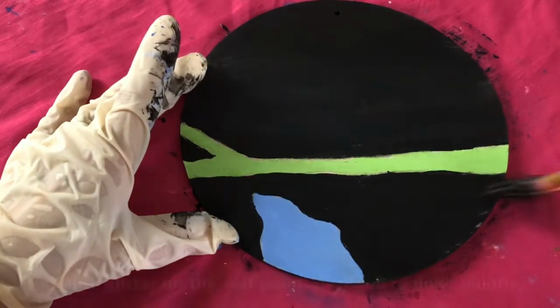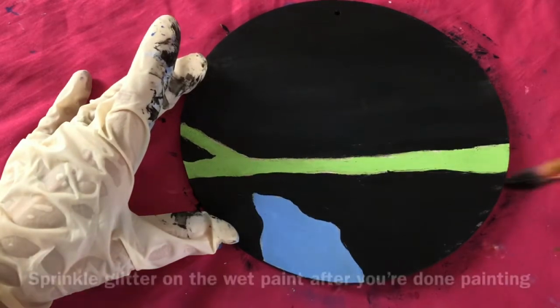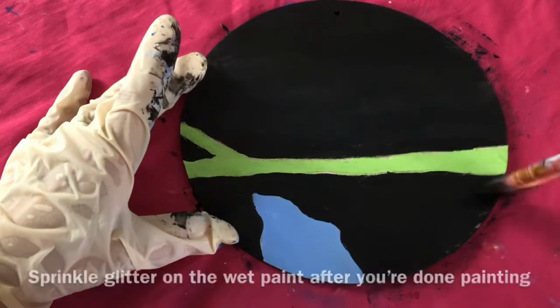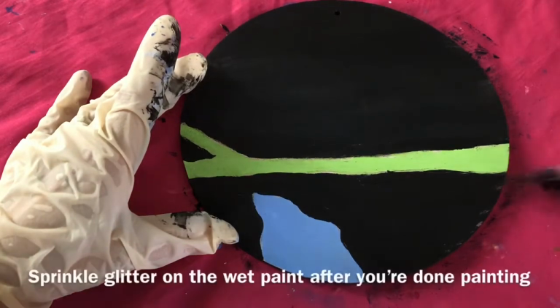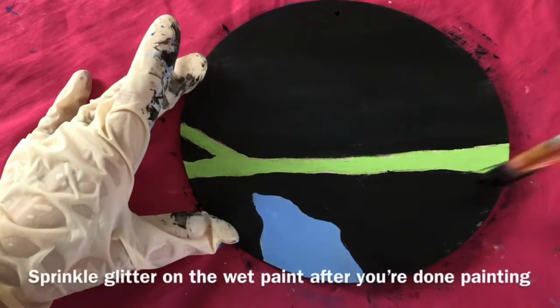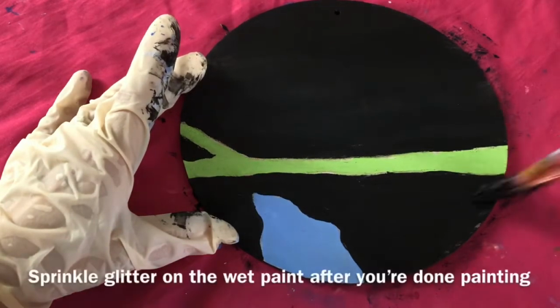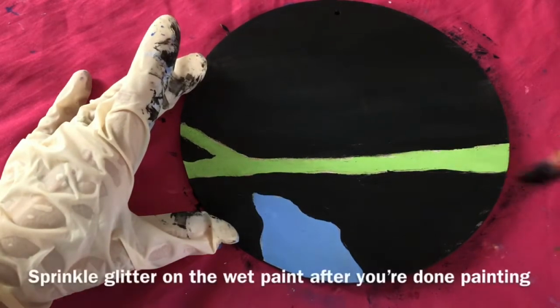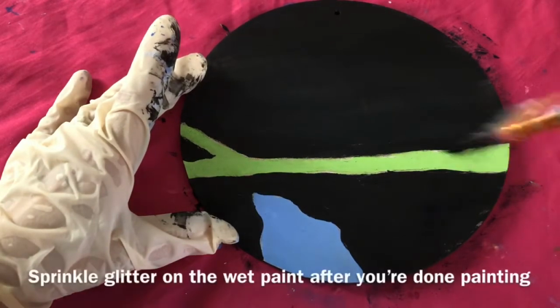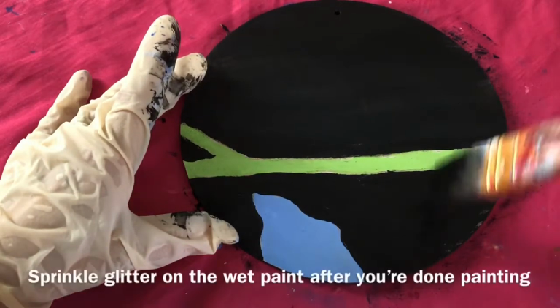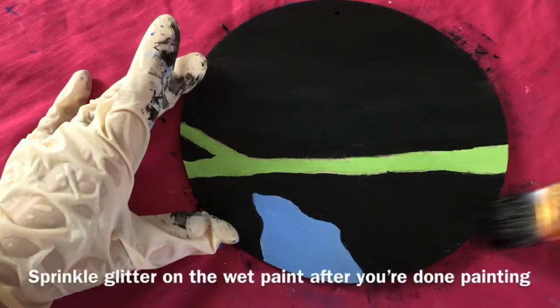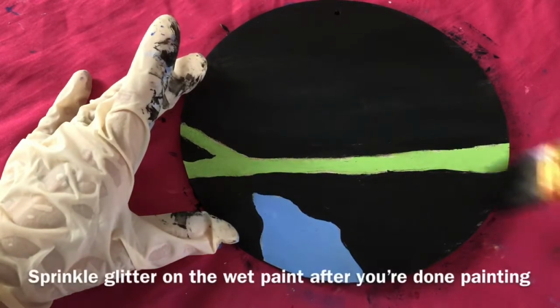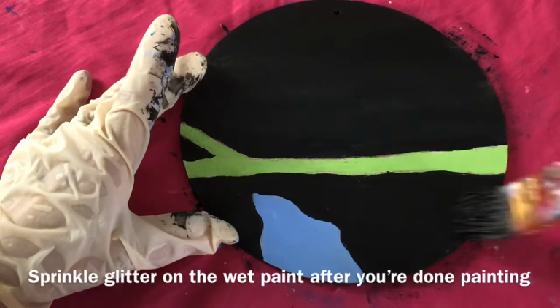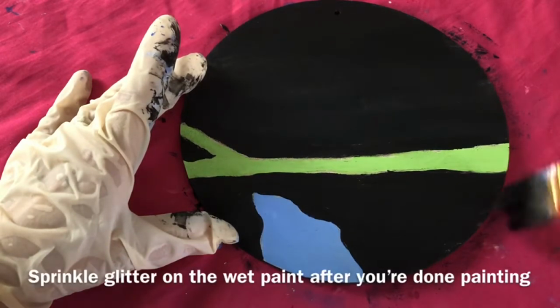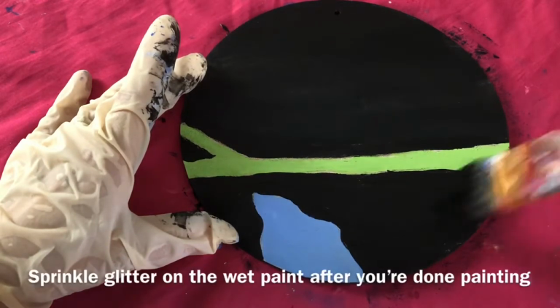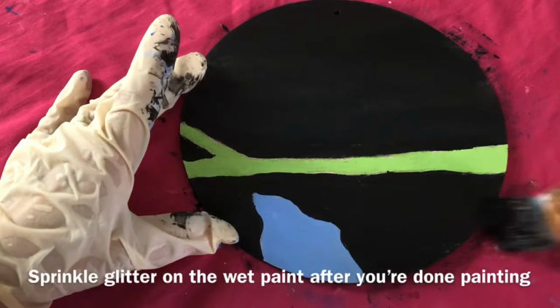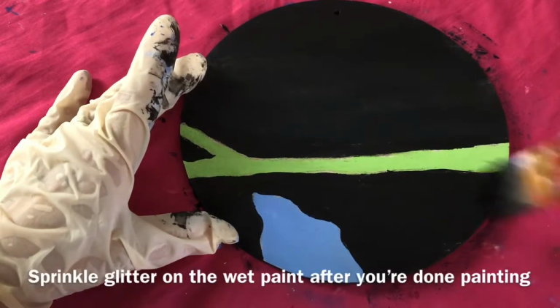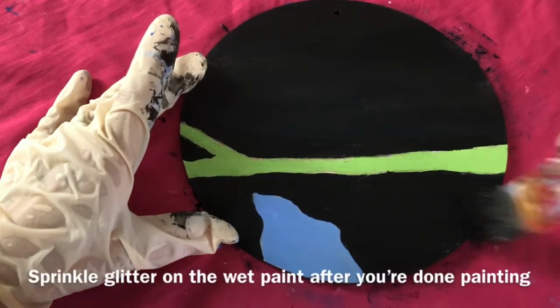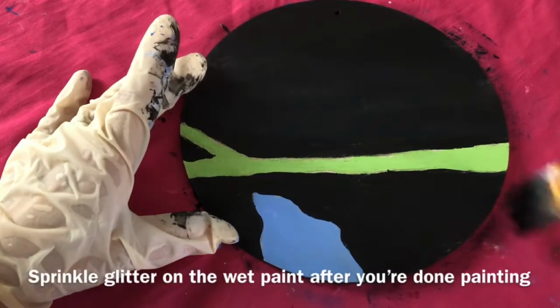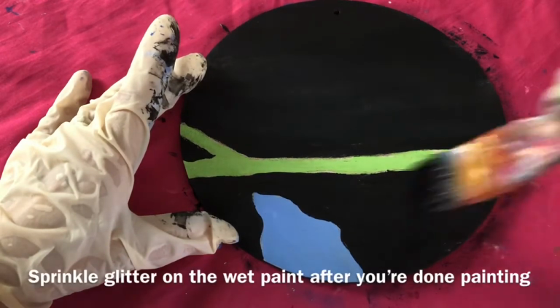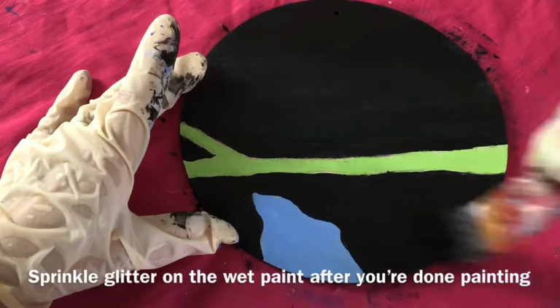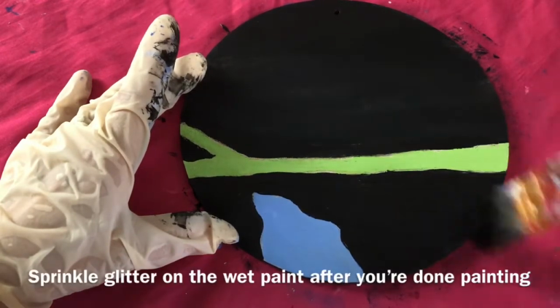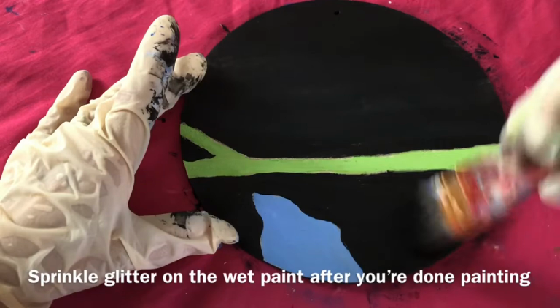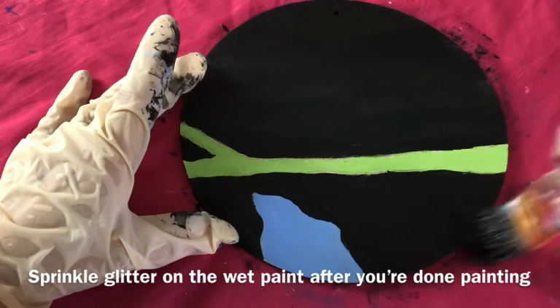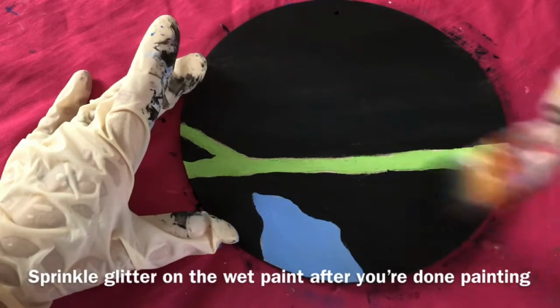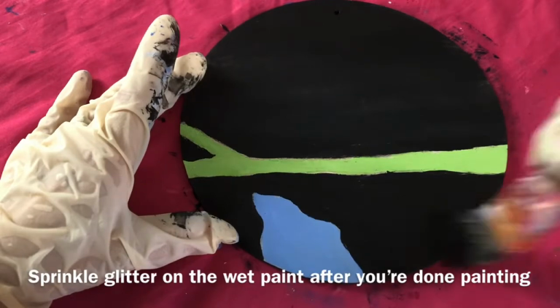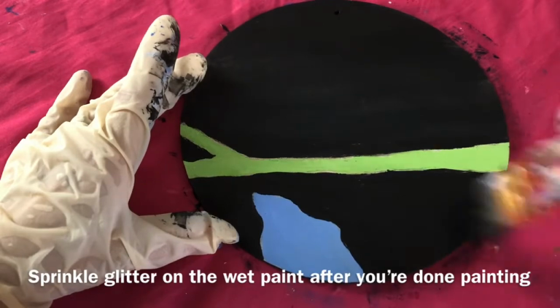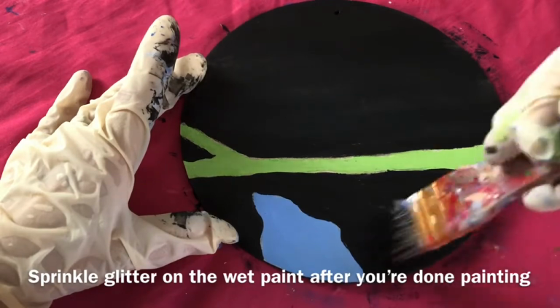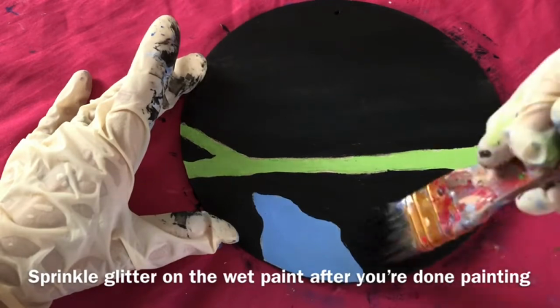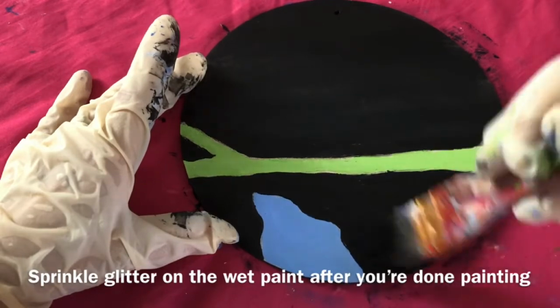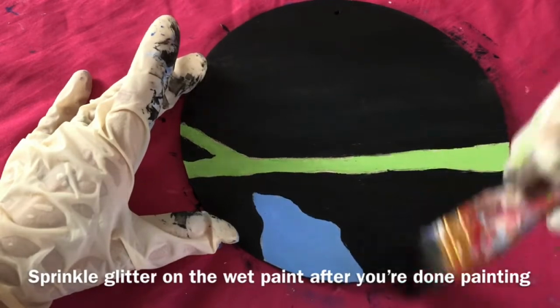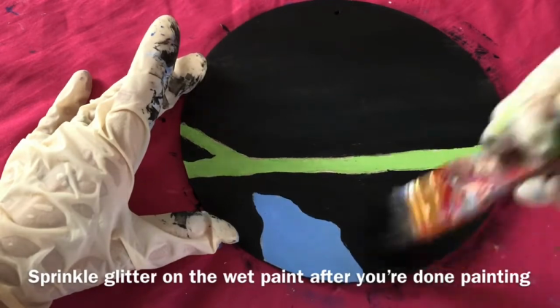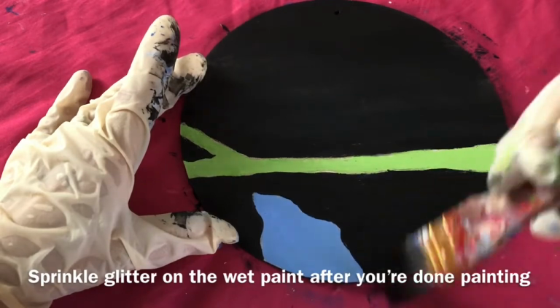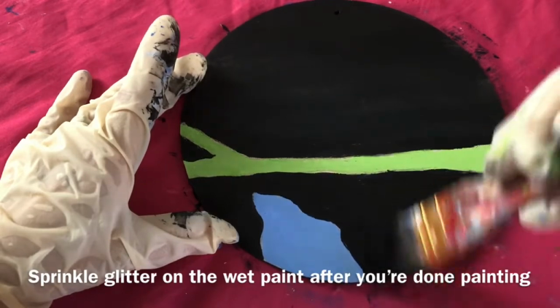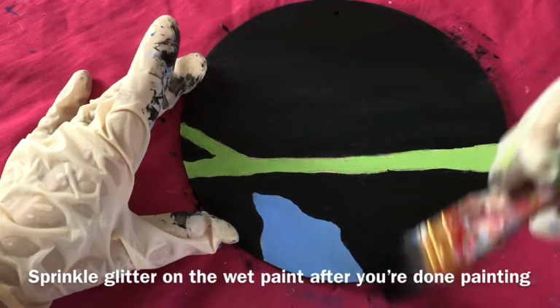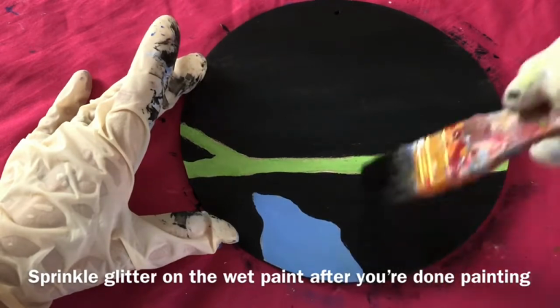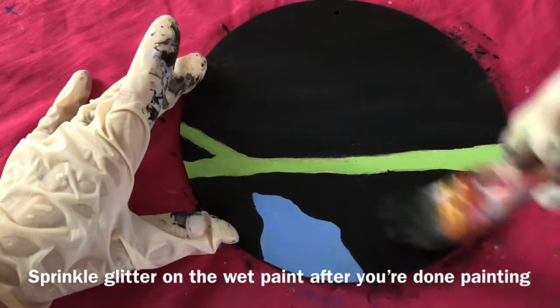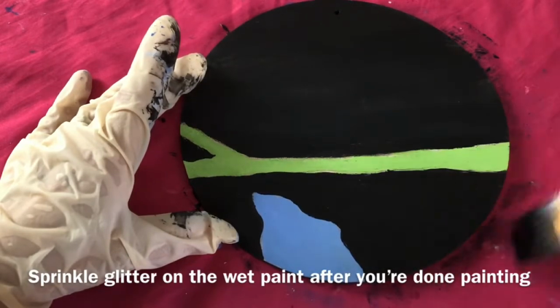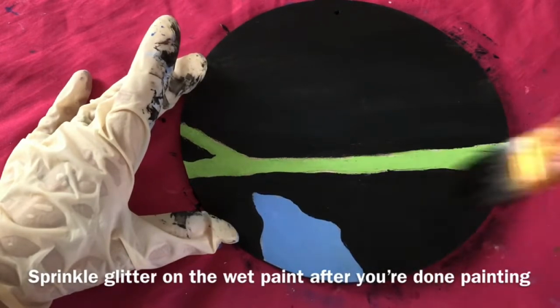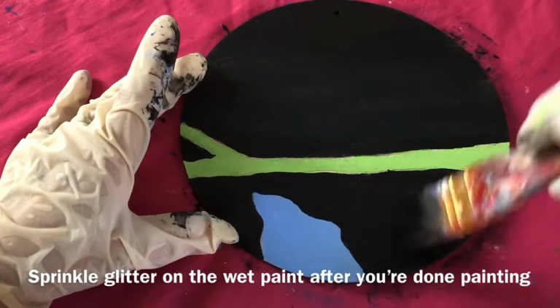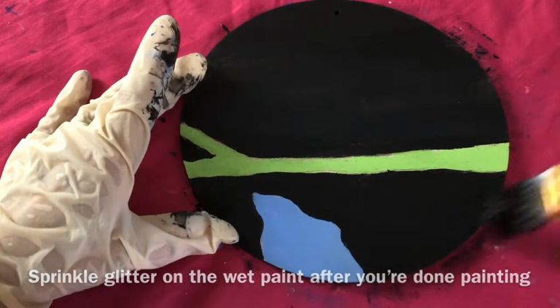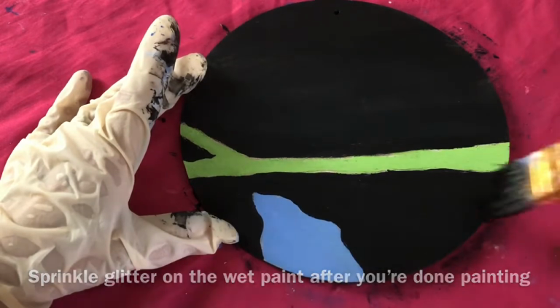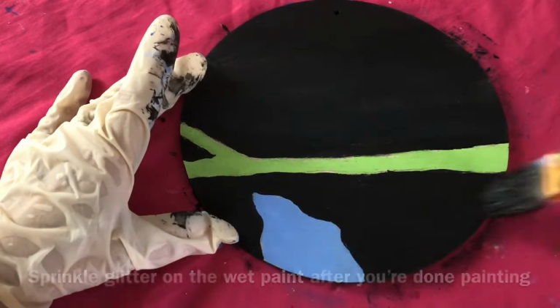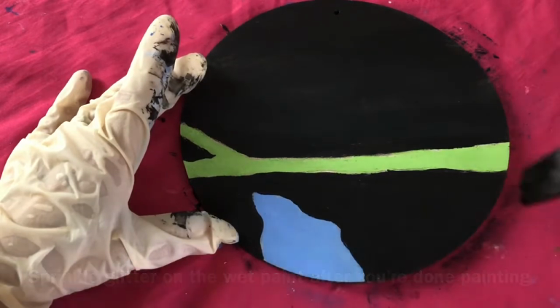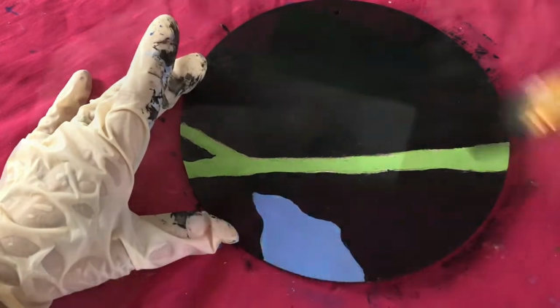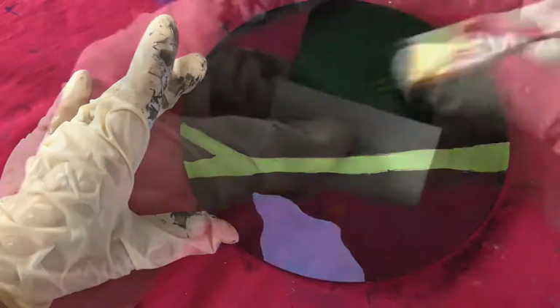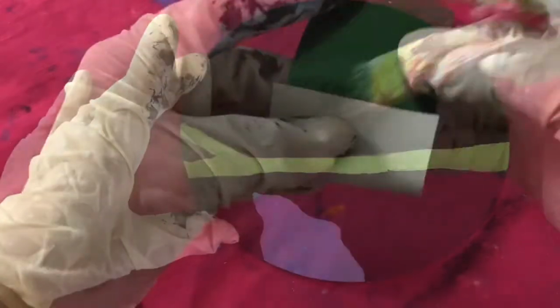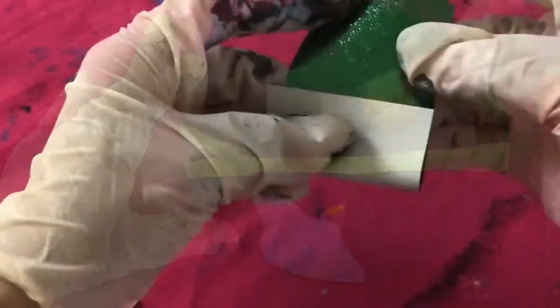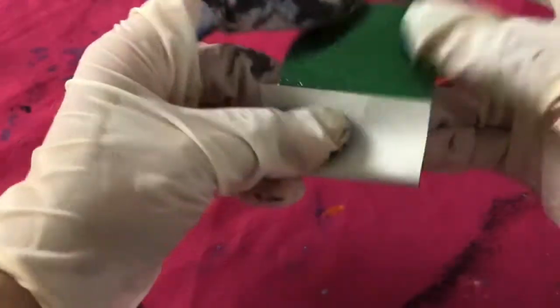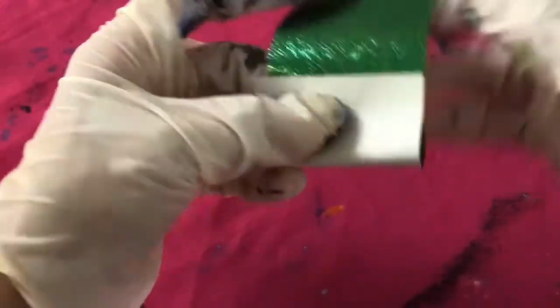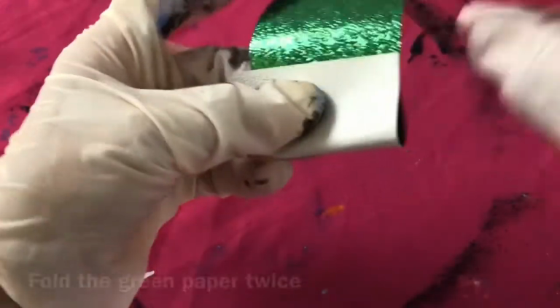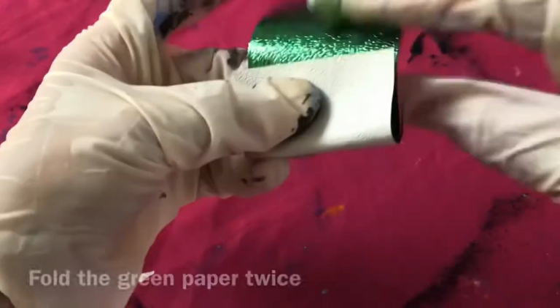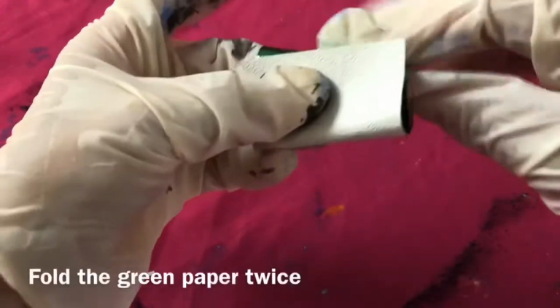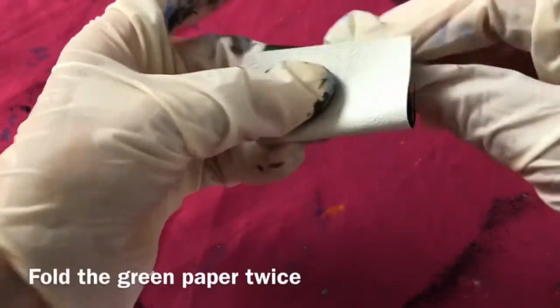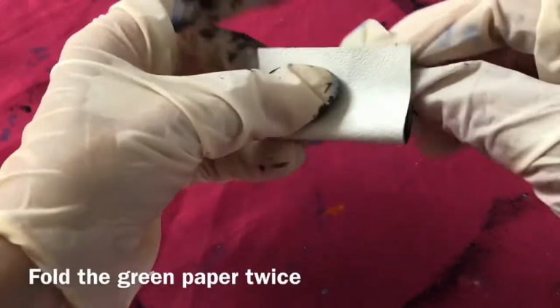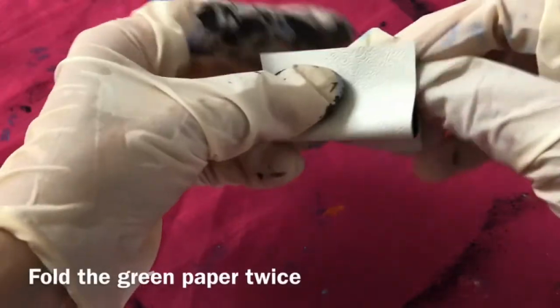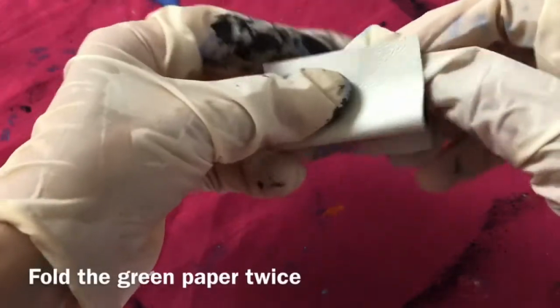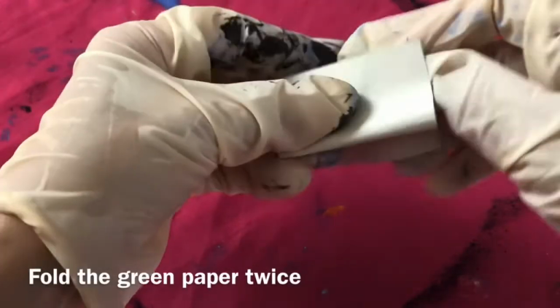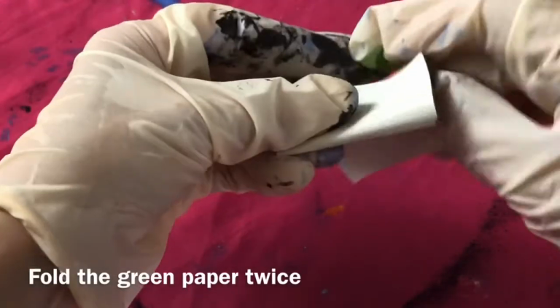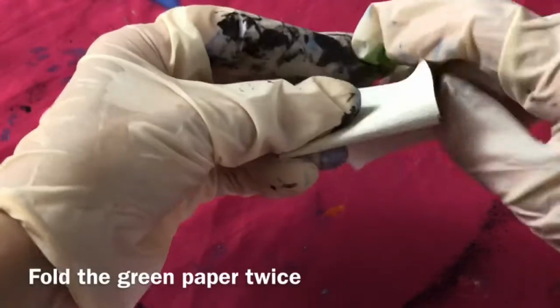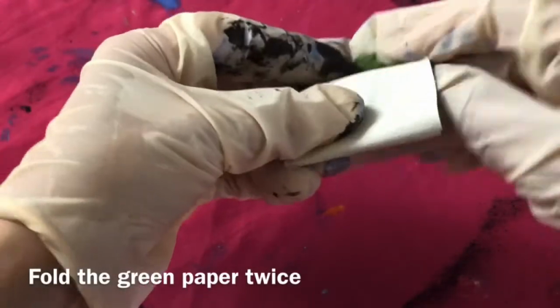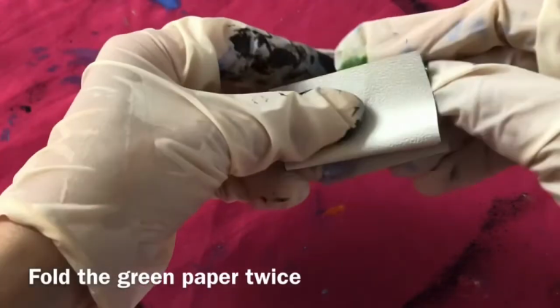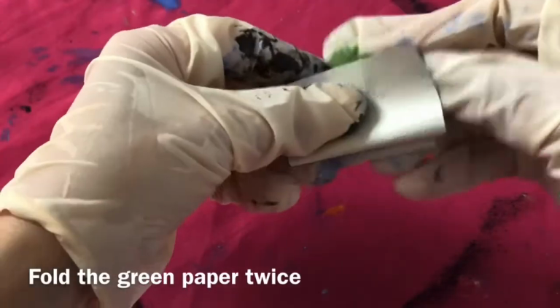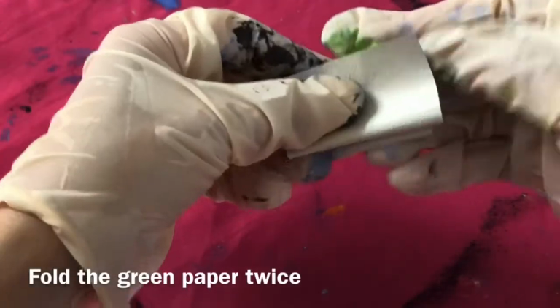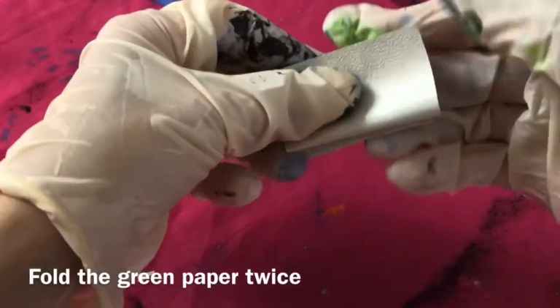Sprinkle glitter on the wet paint after you're done painting. Fold the green paper twice.